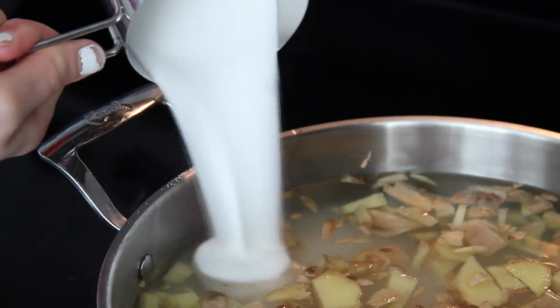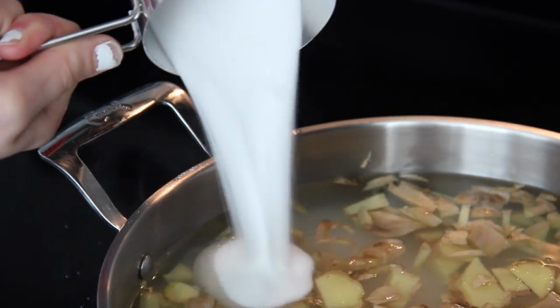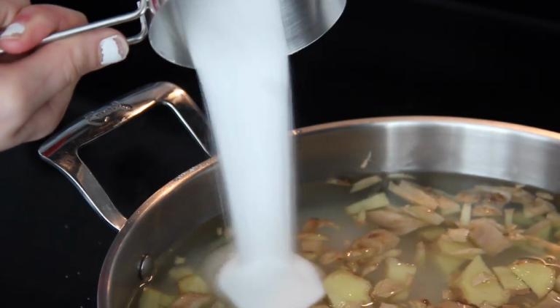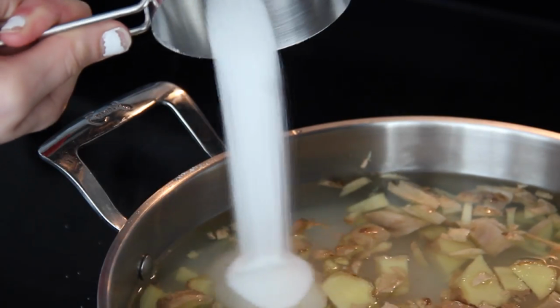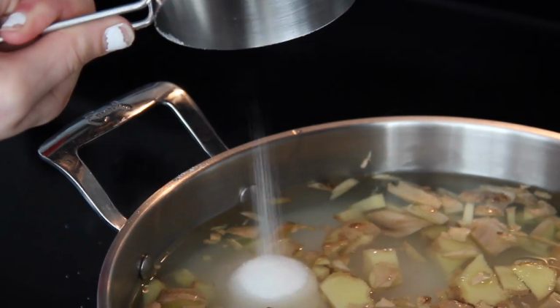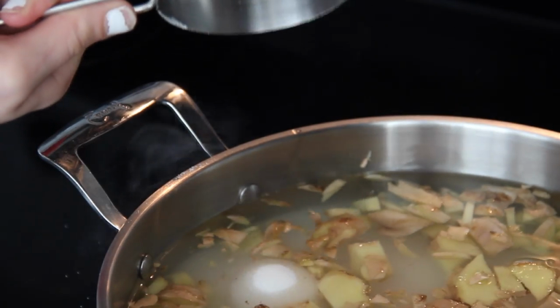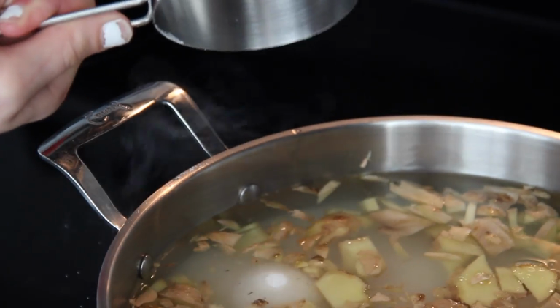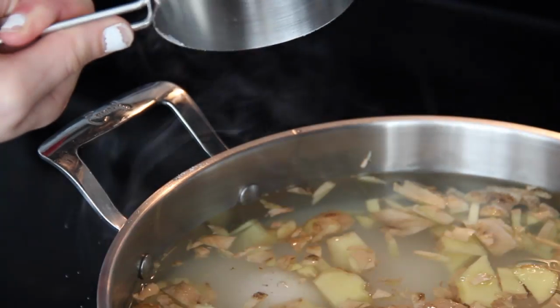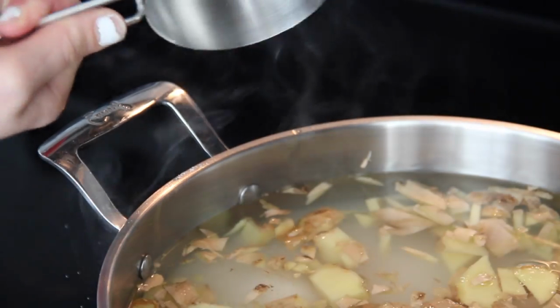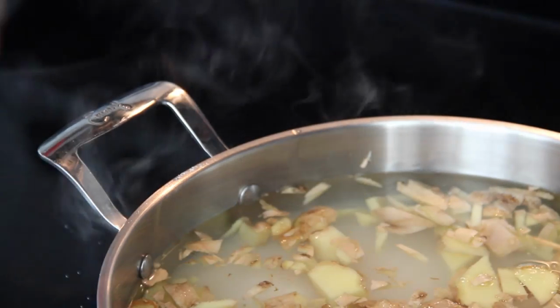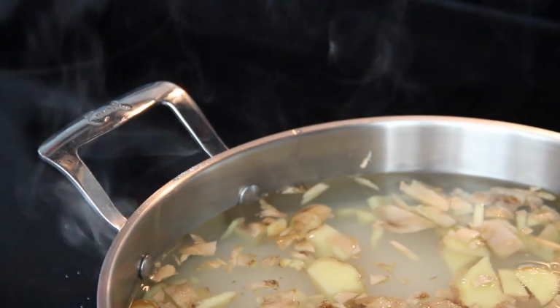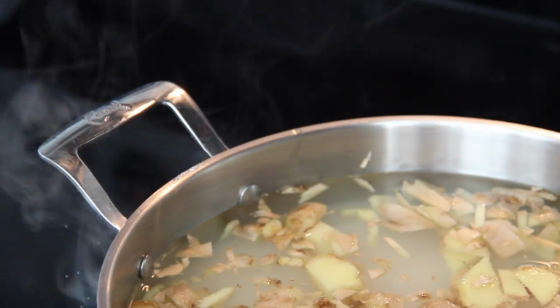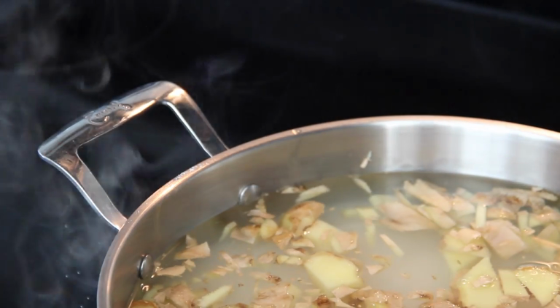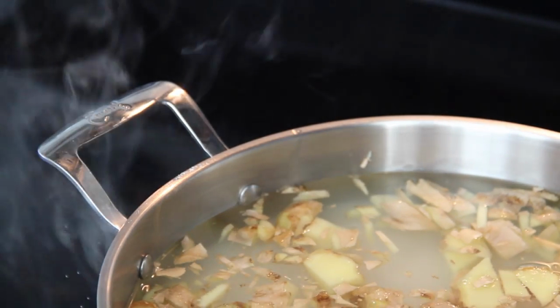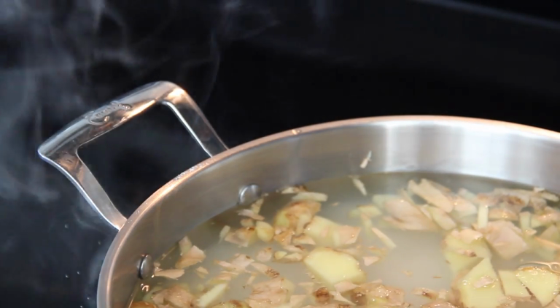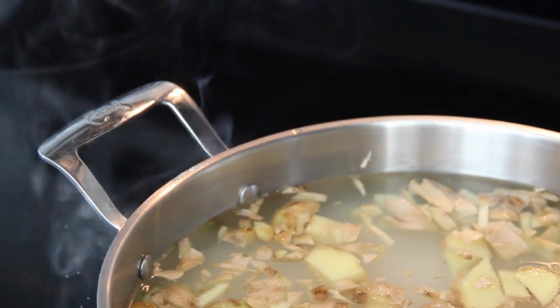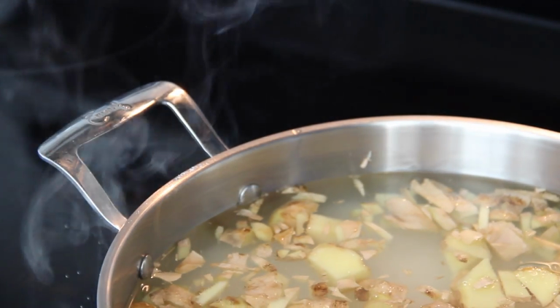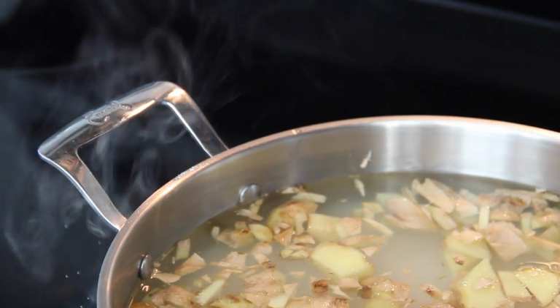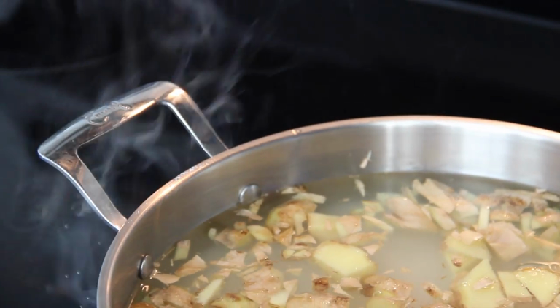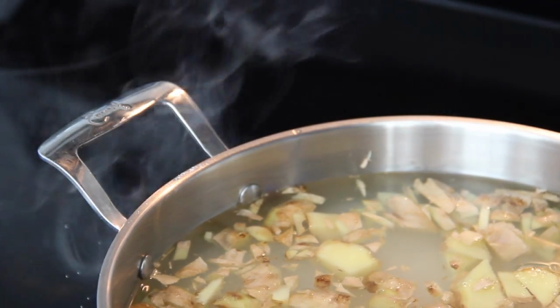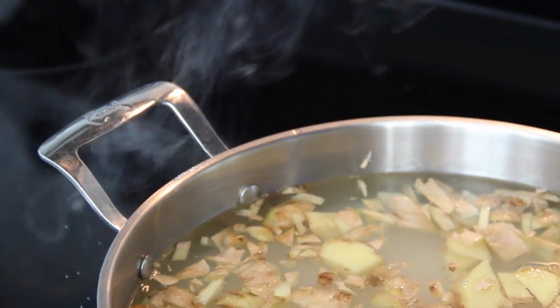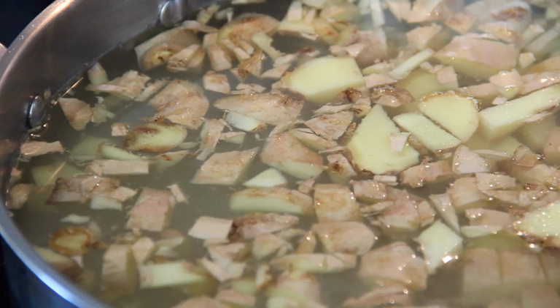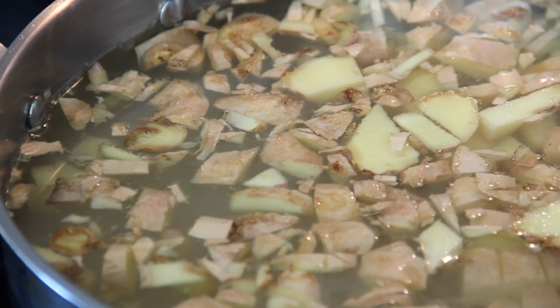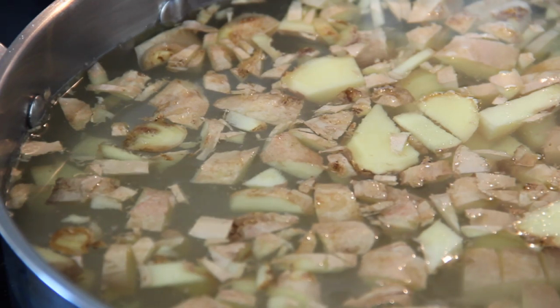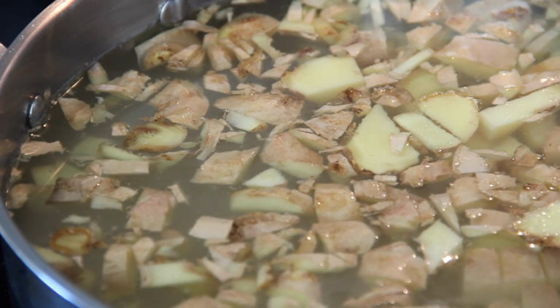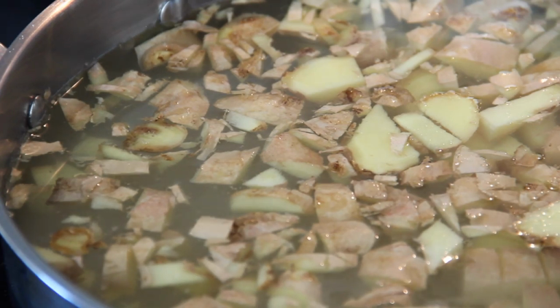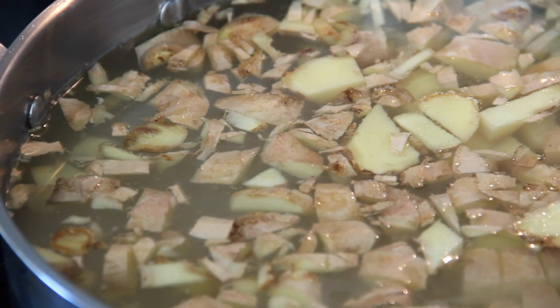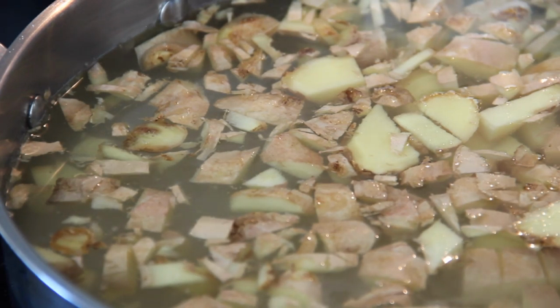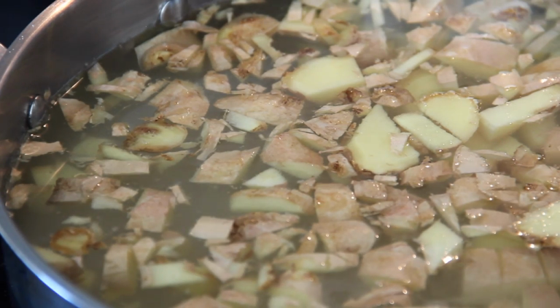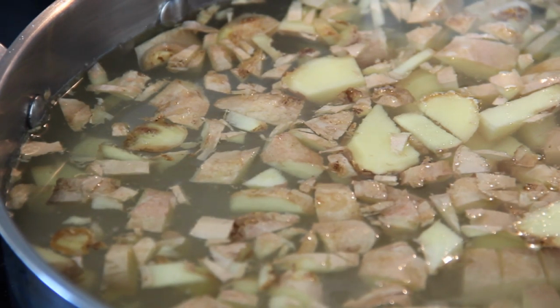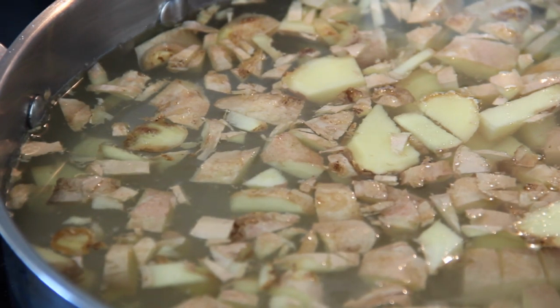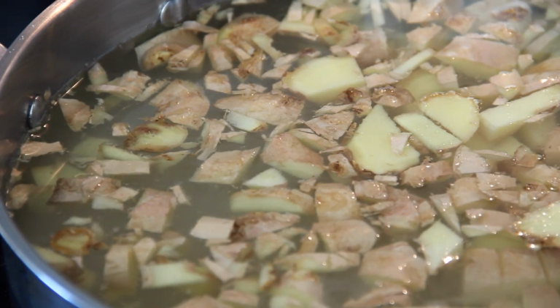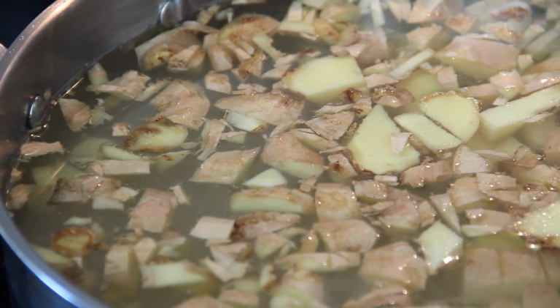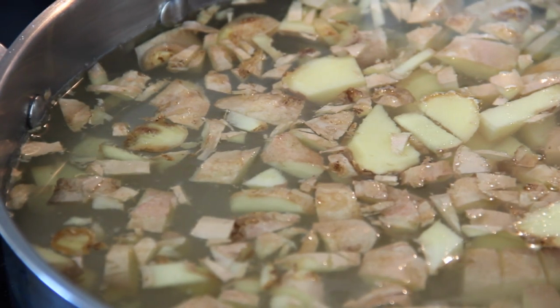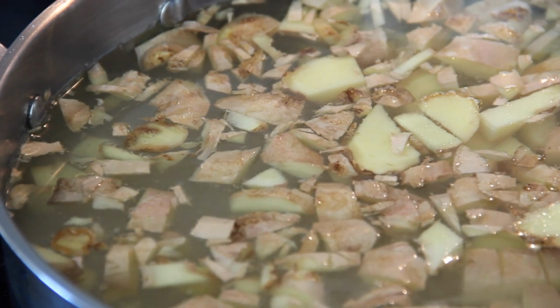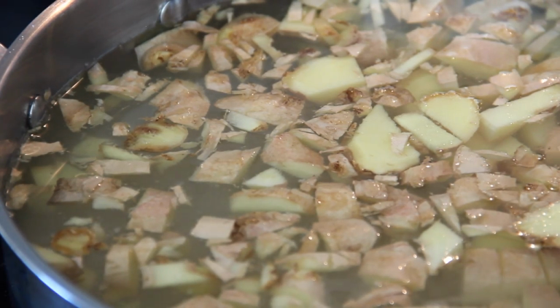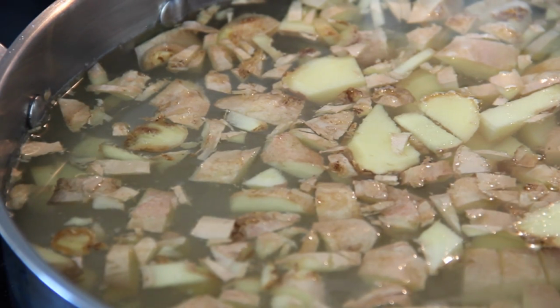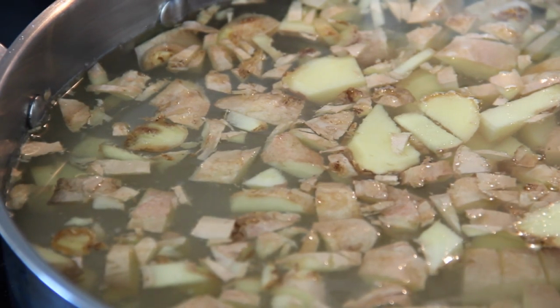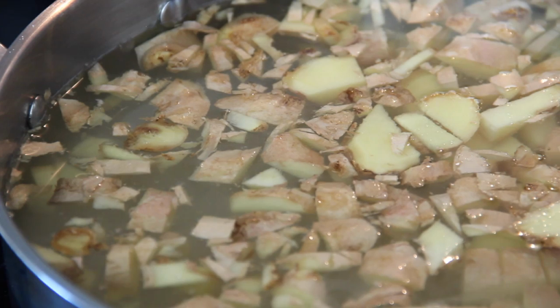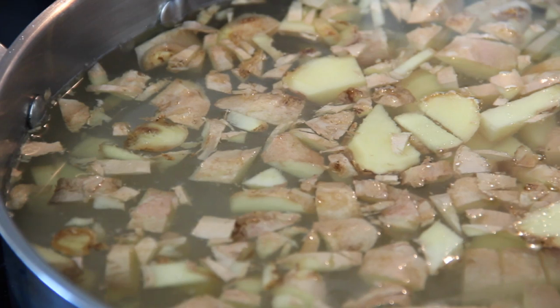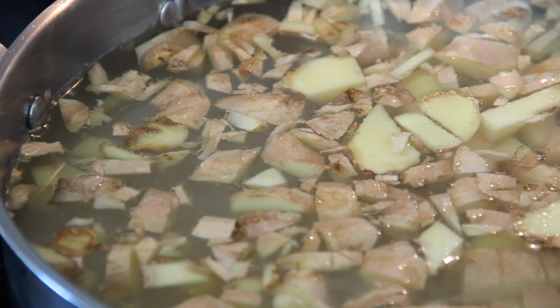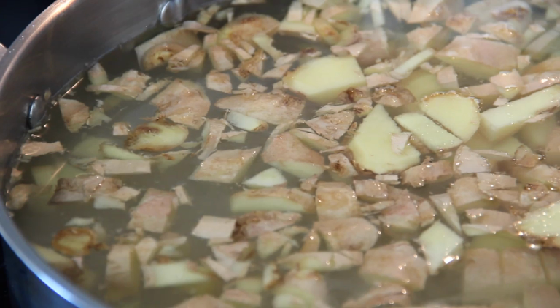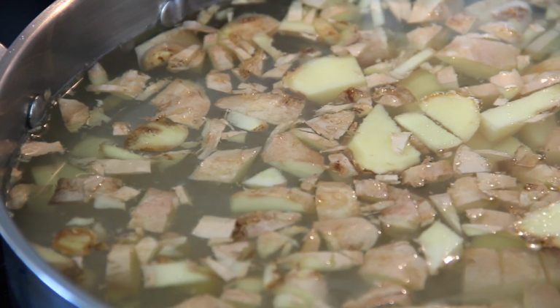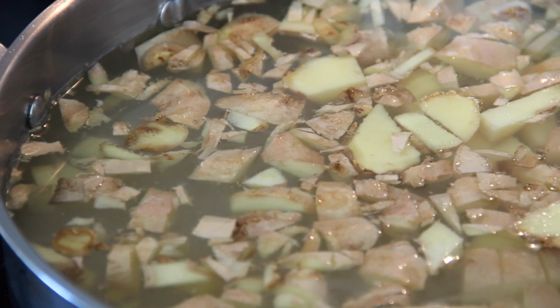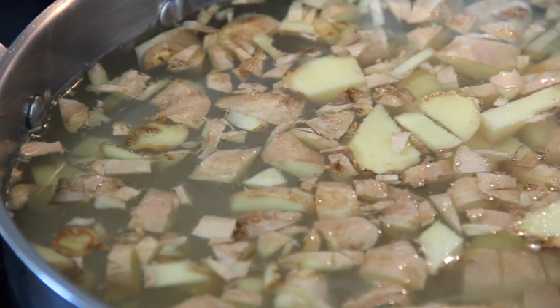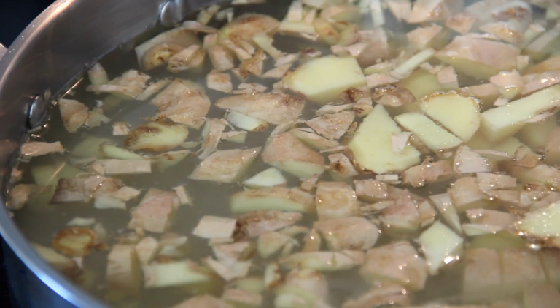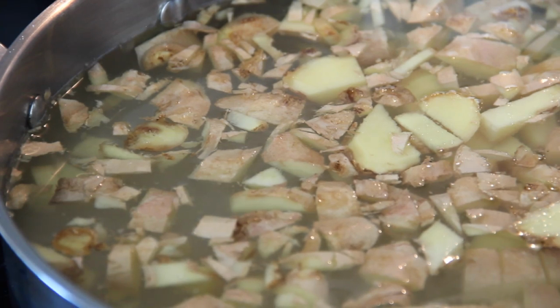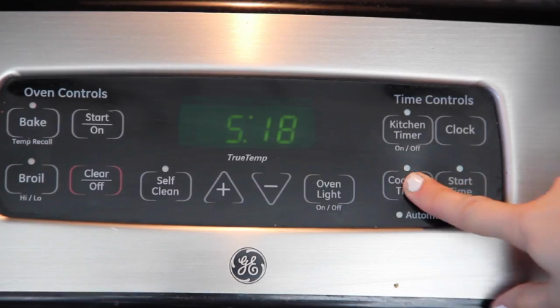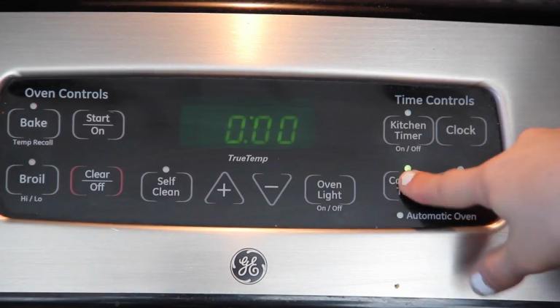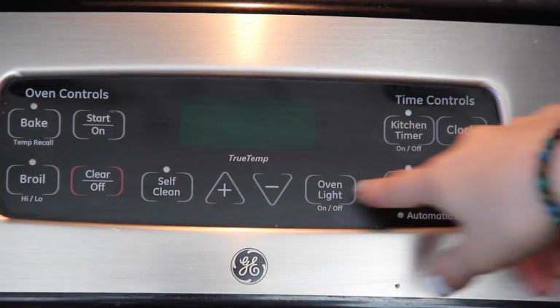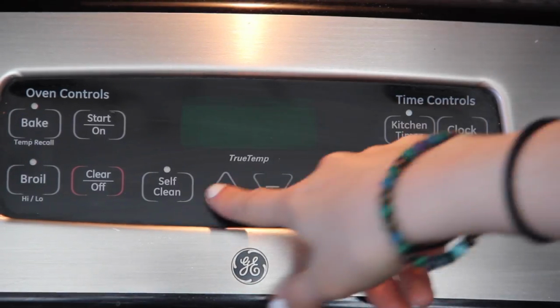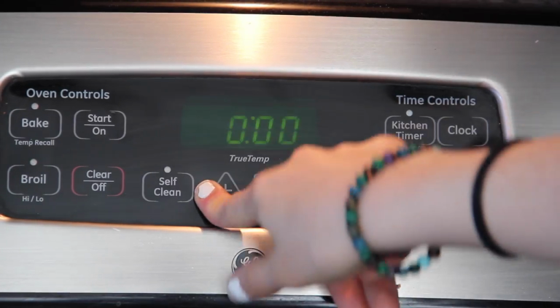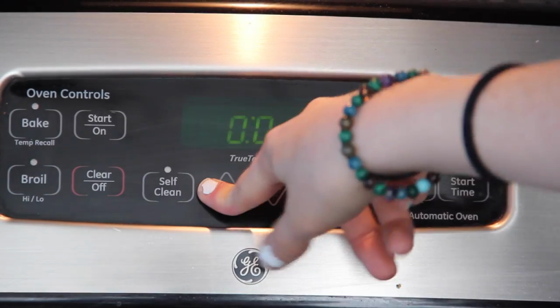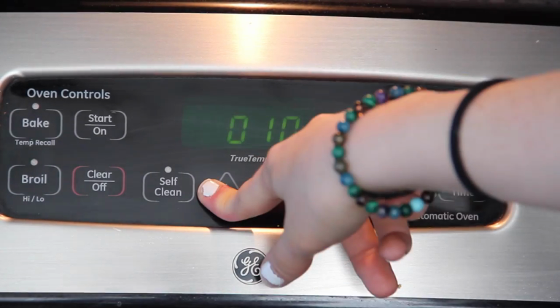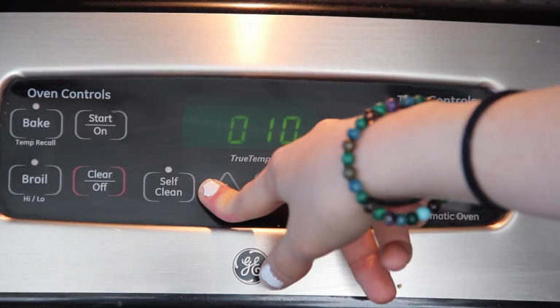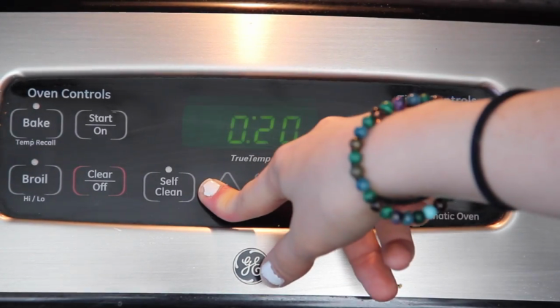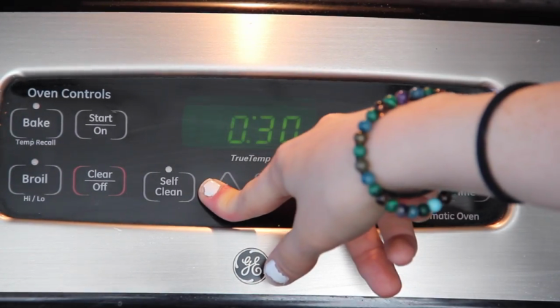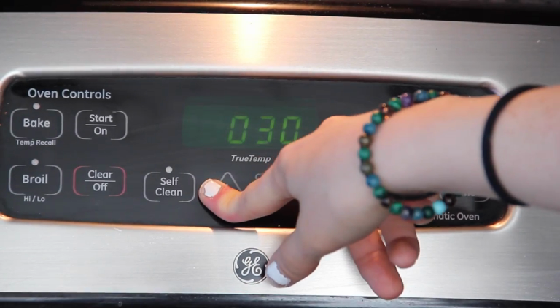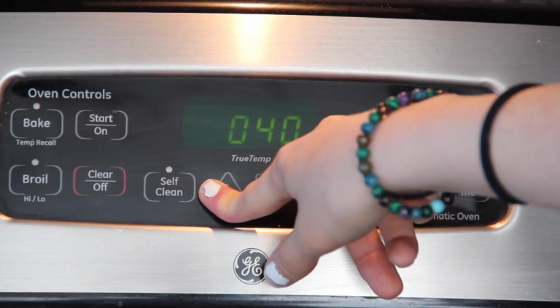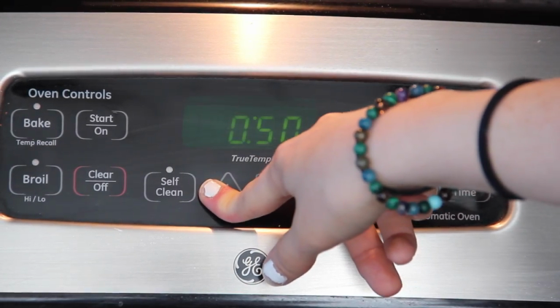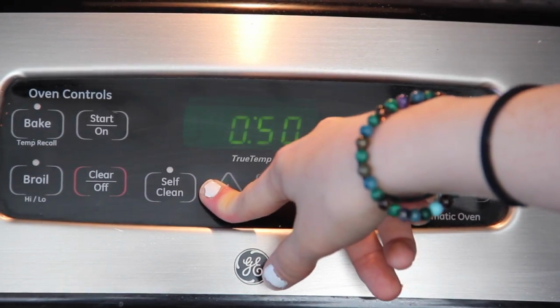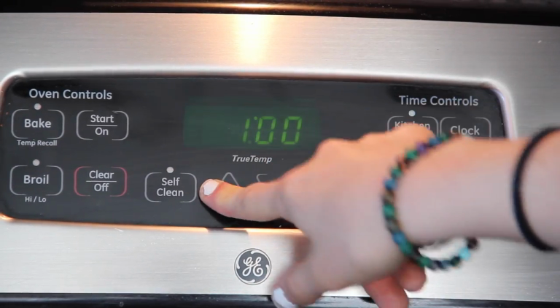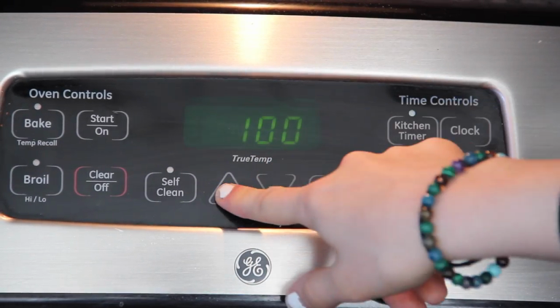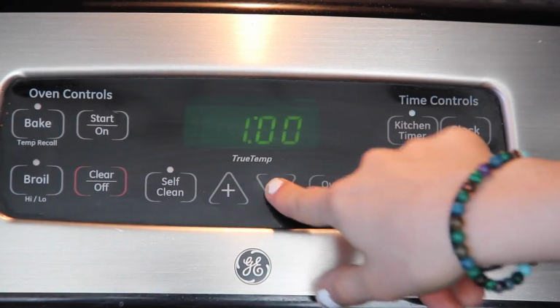Don't touch the sugar — let it dissolve on its own naturally and bring the water to a boil. Set your timer for 55 minutes.